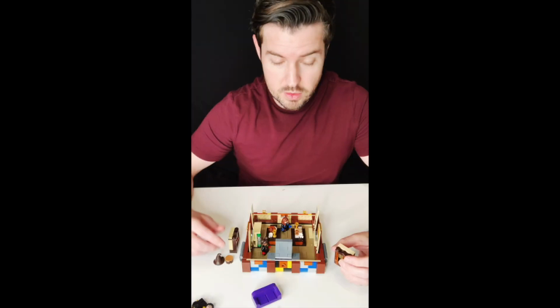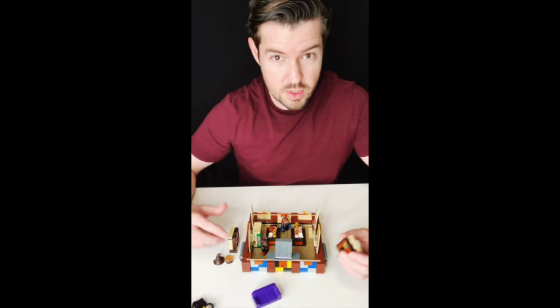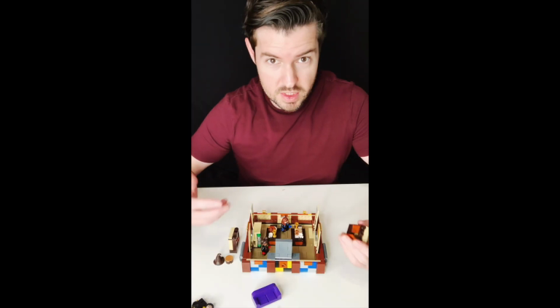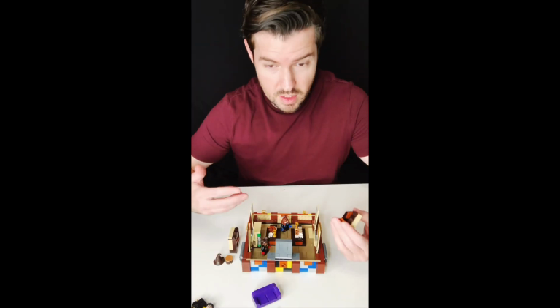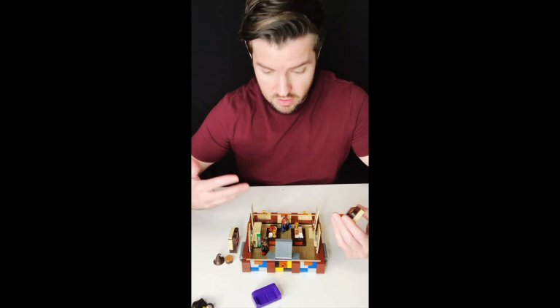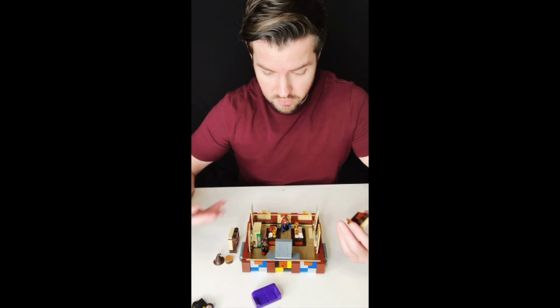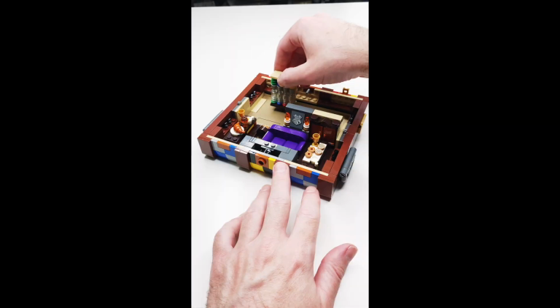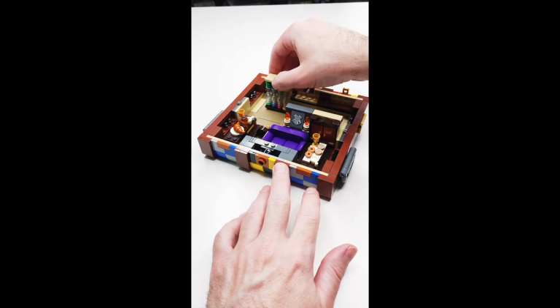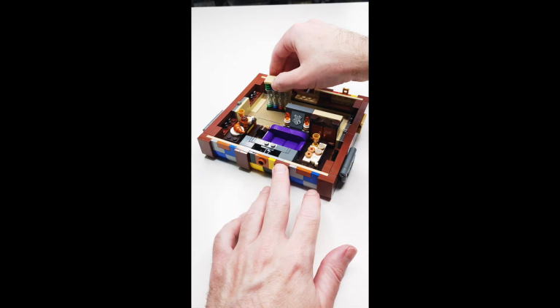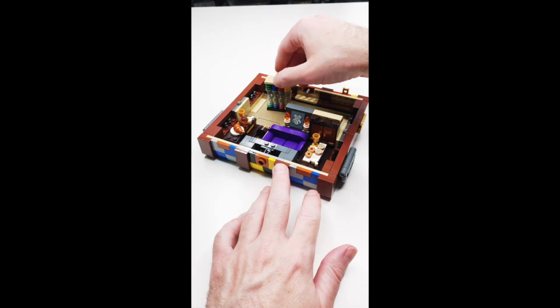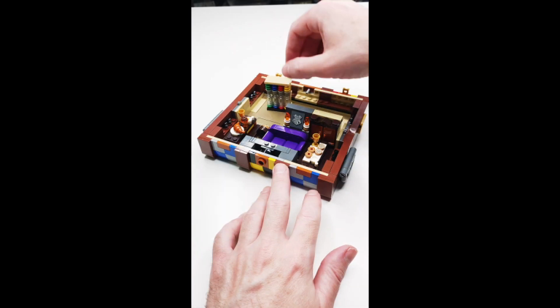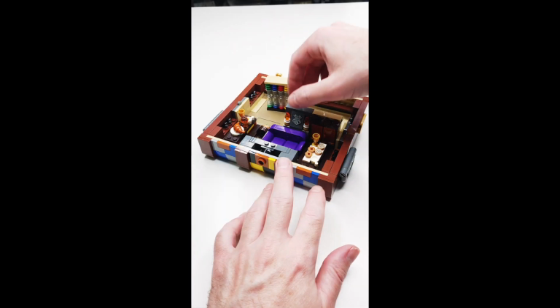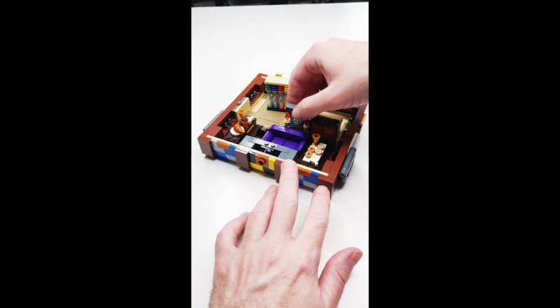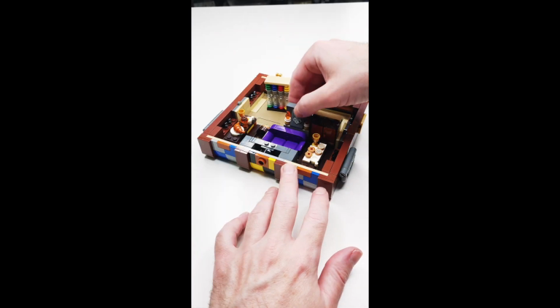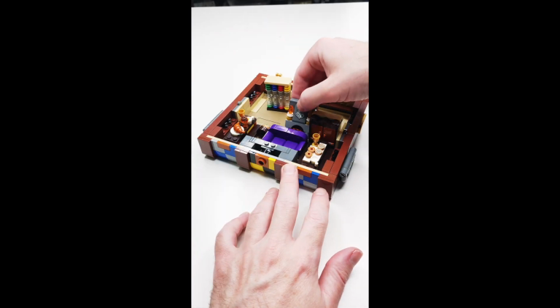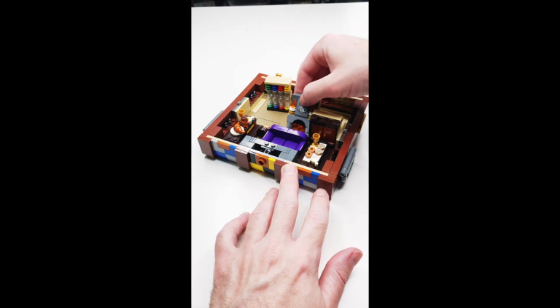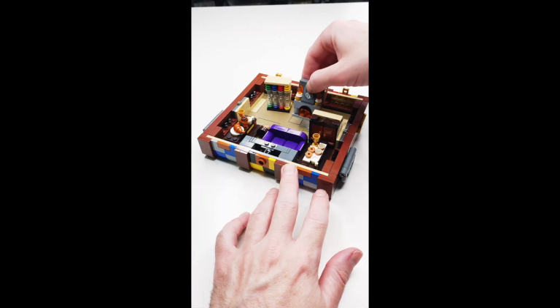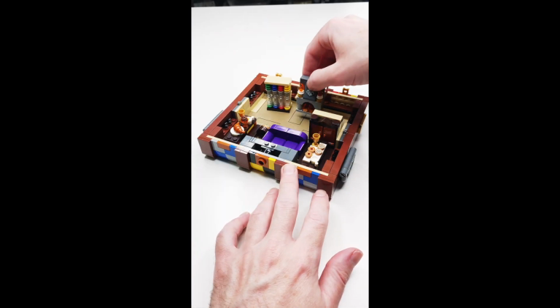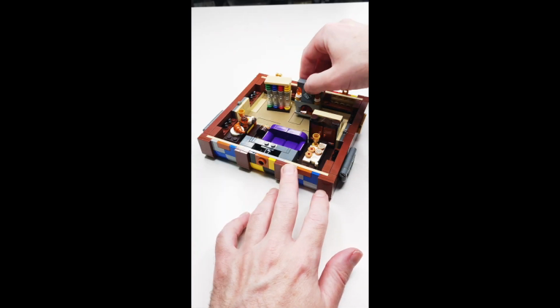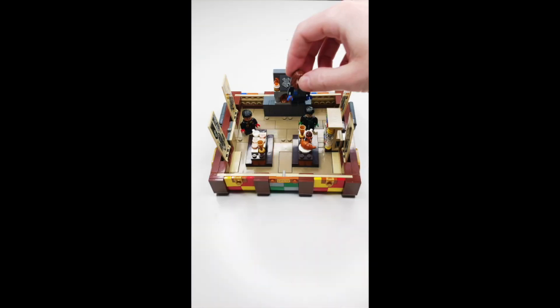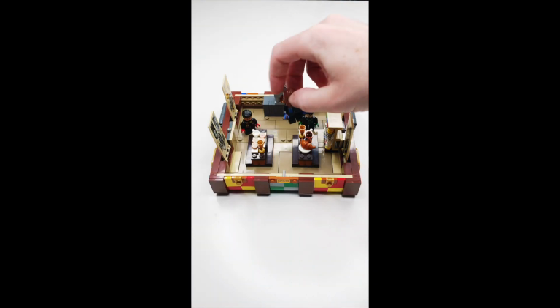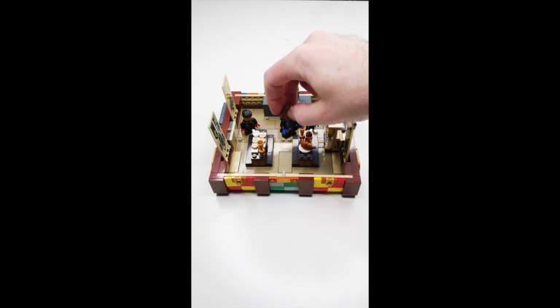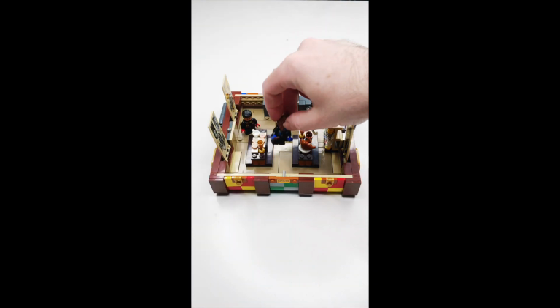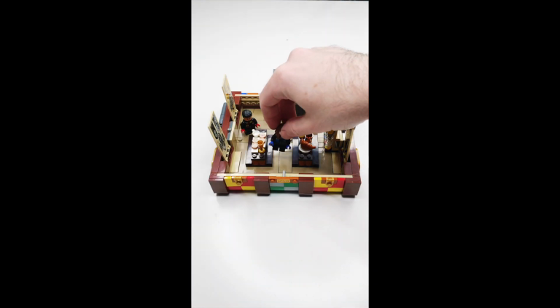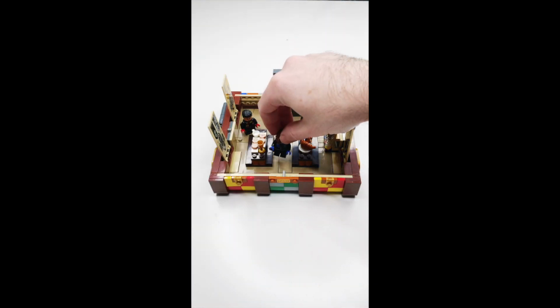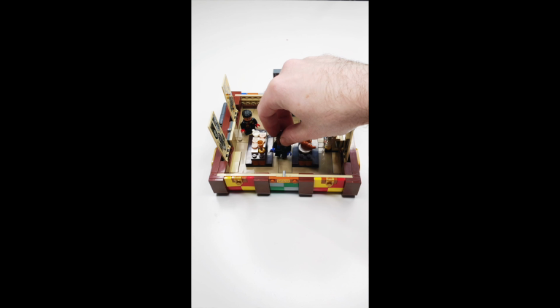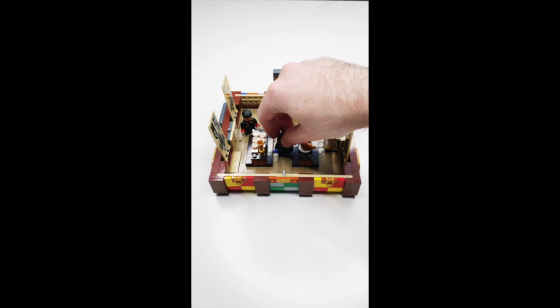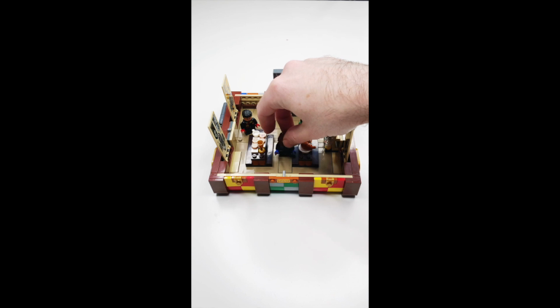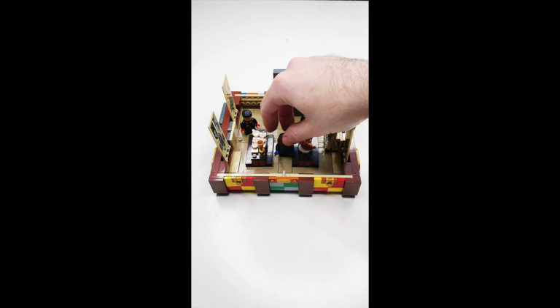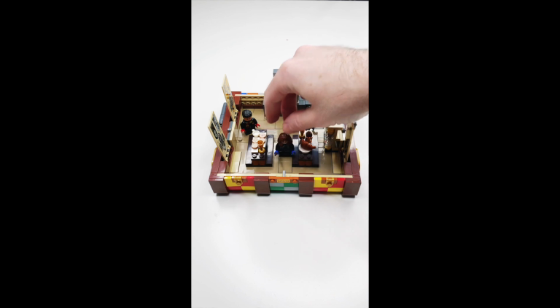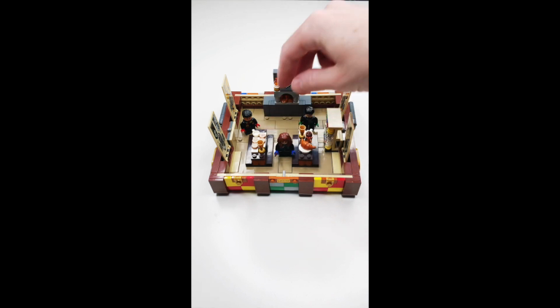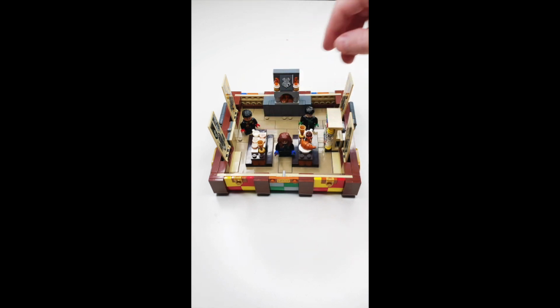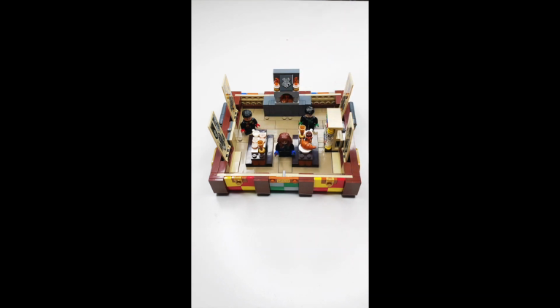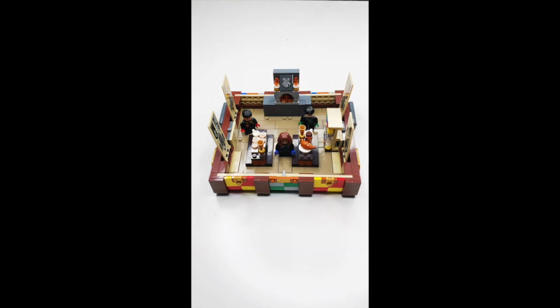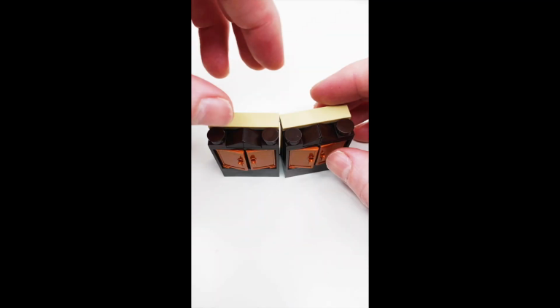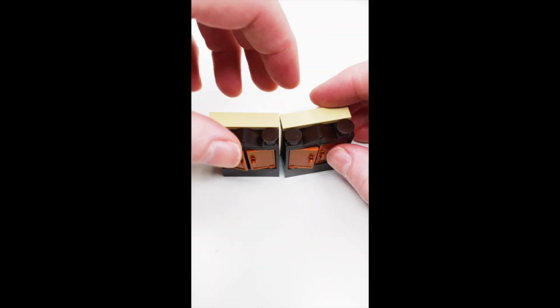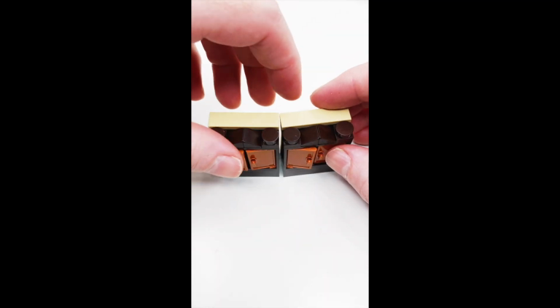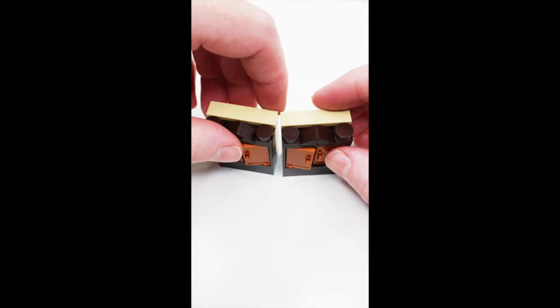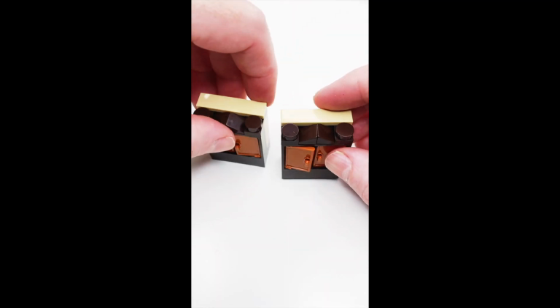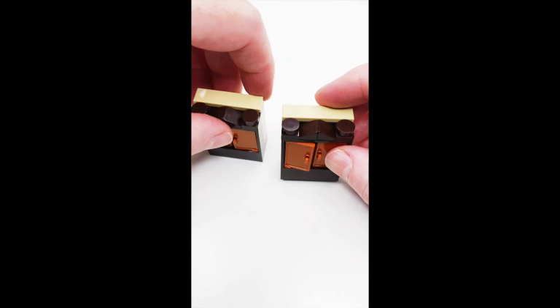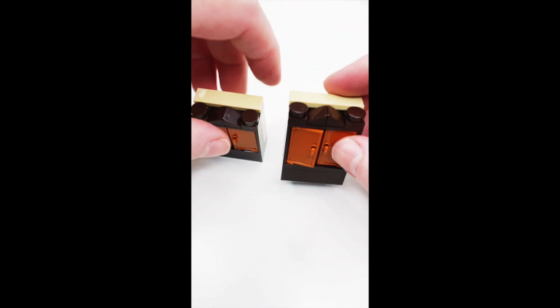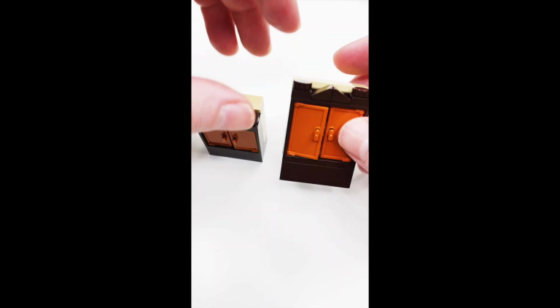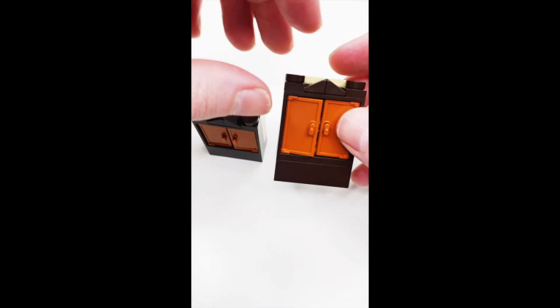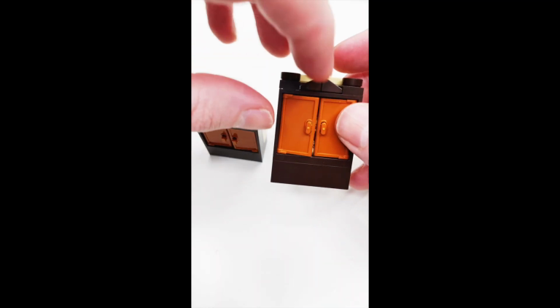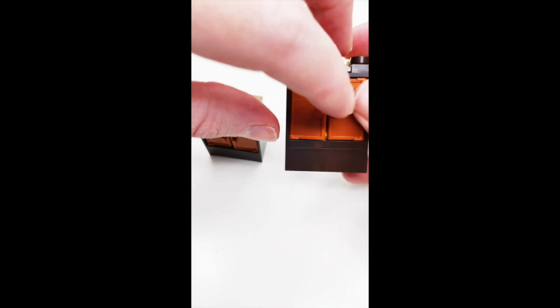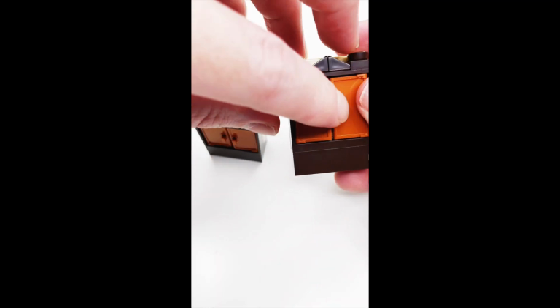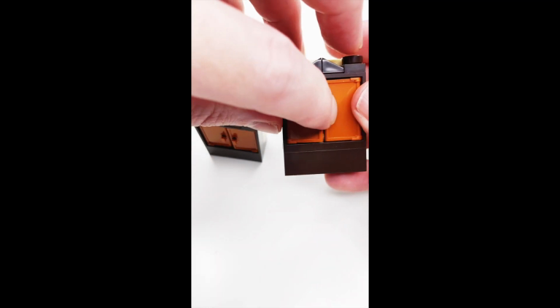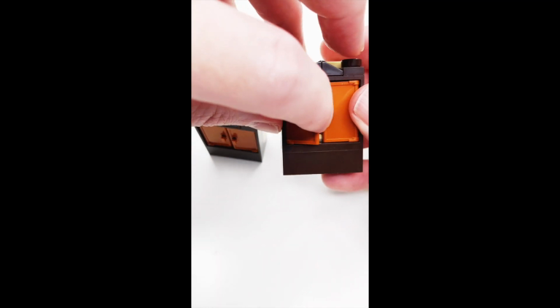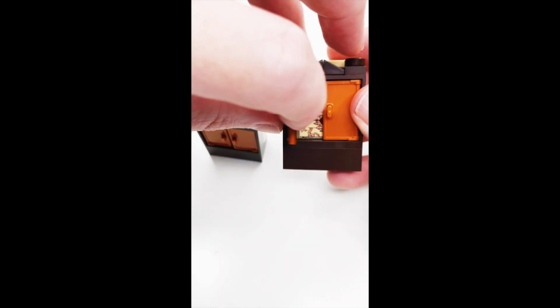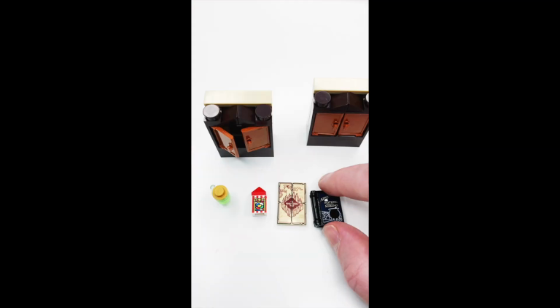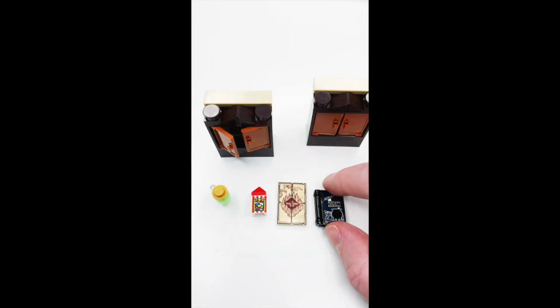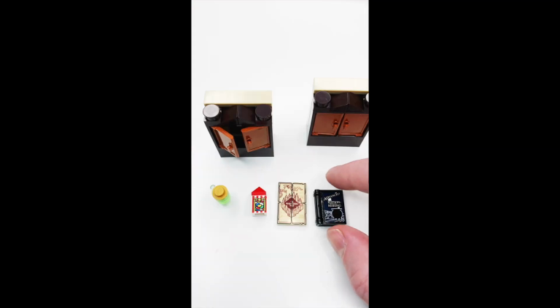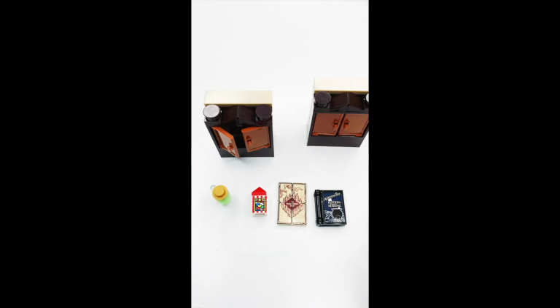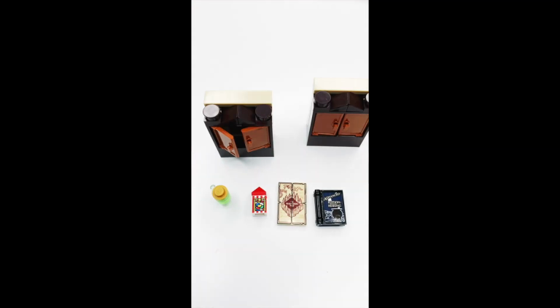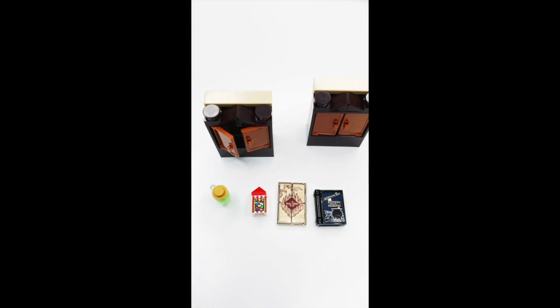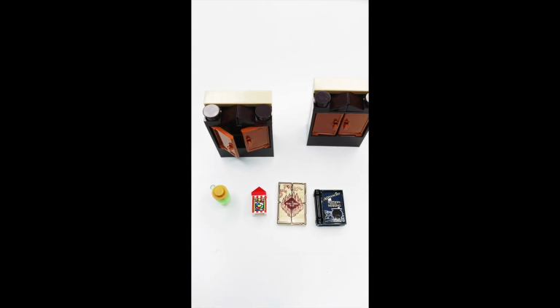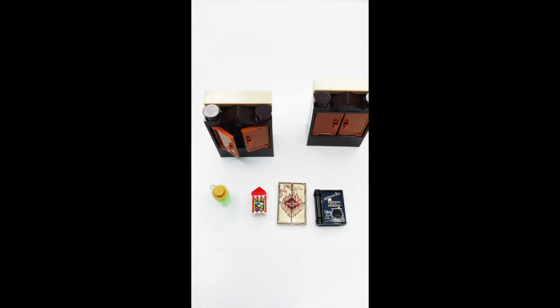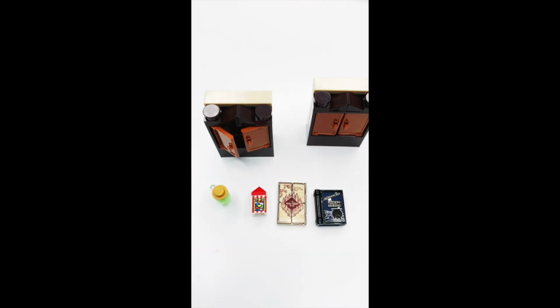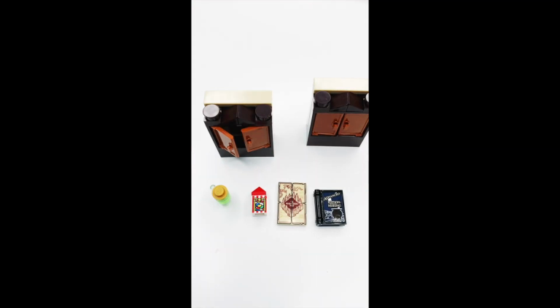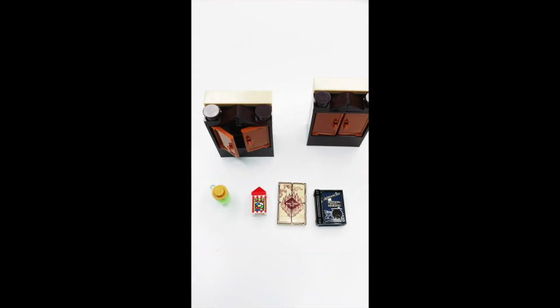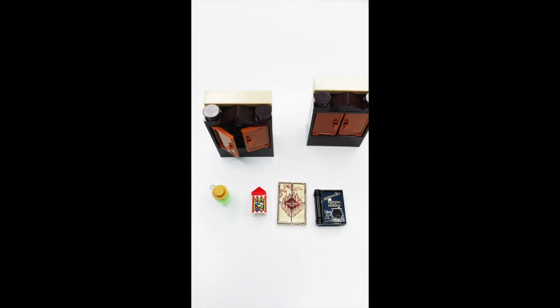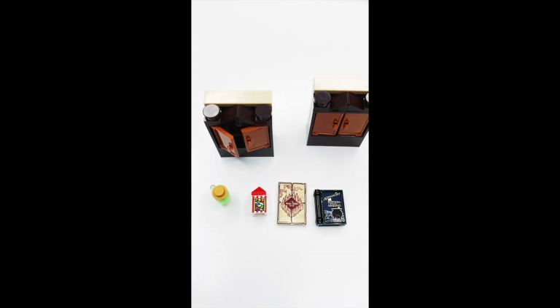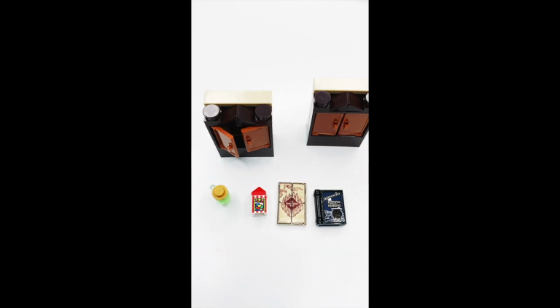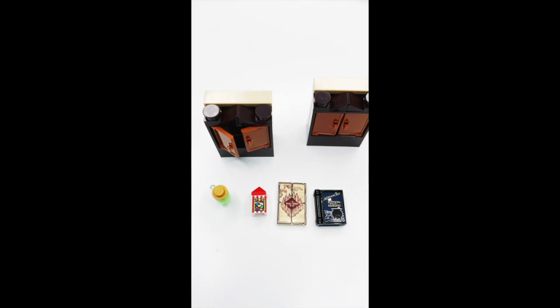So this set unfolds and you can use these pieces to make different areas. You can make like a dining area, you can make a classroom, you can make all sorts of stuff.